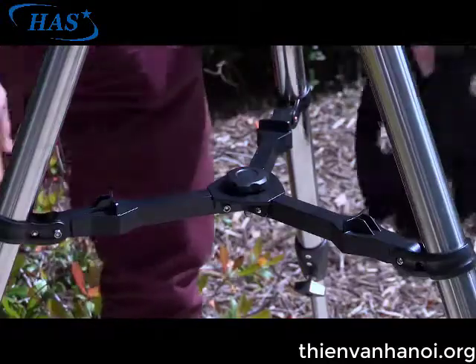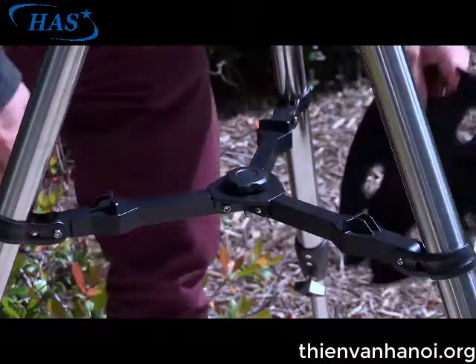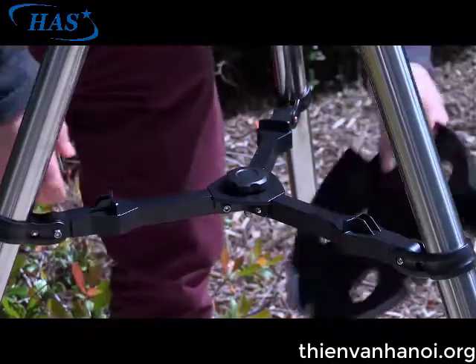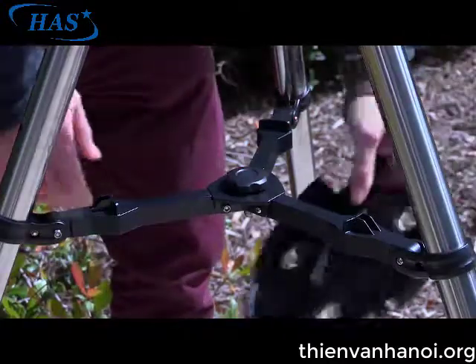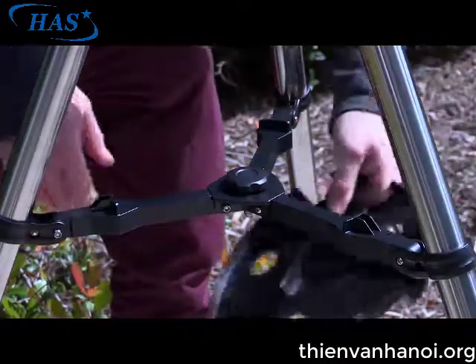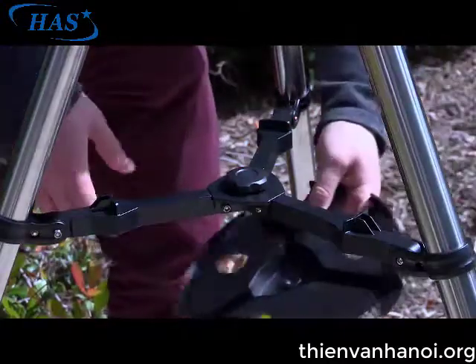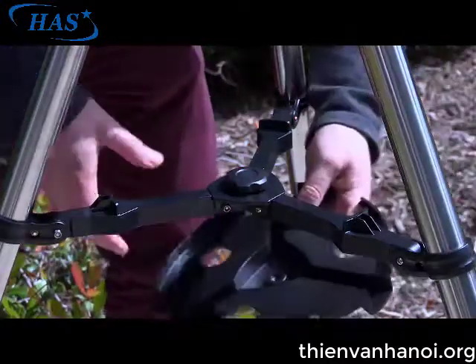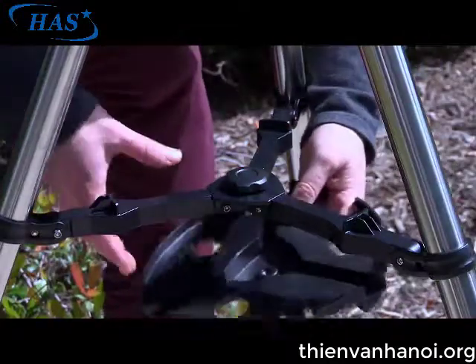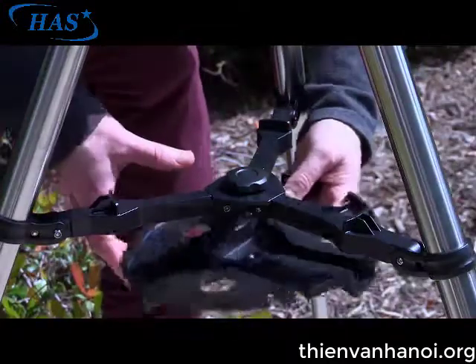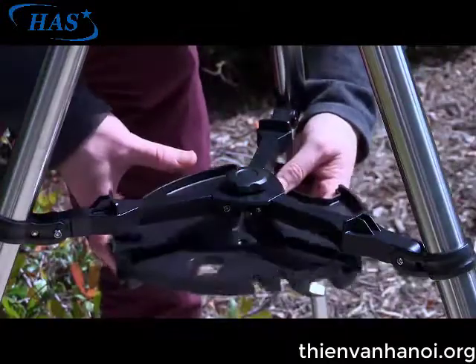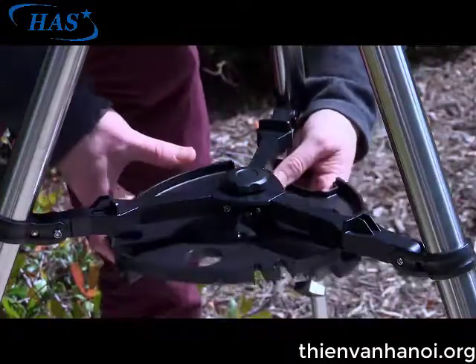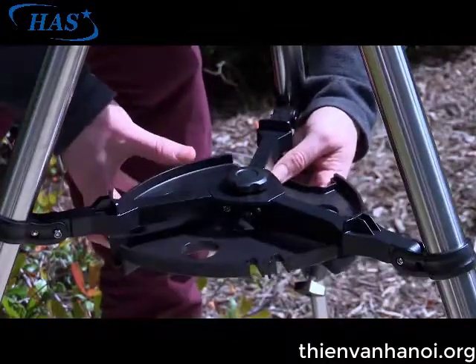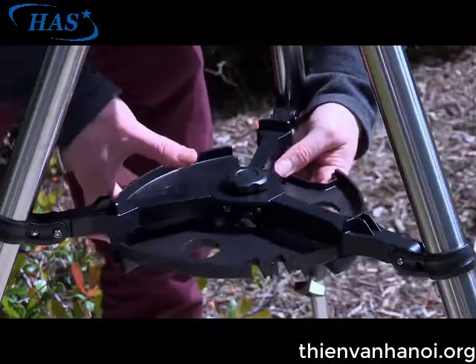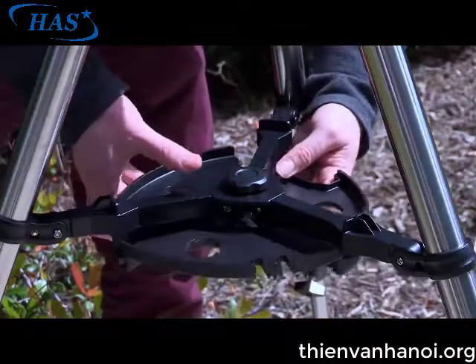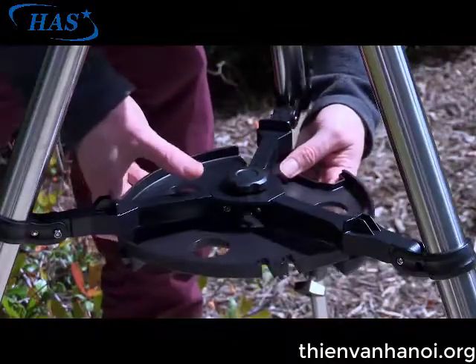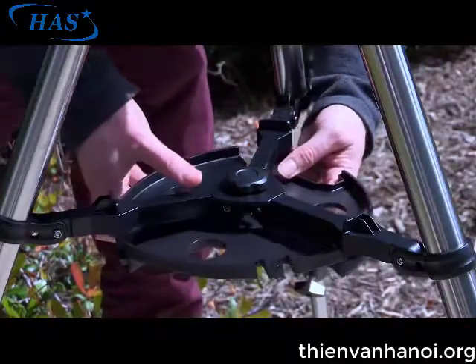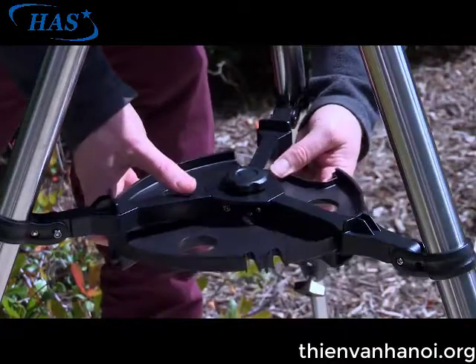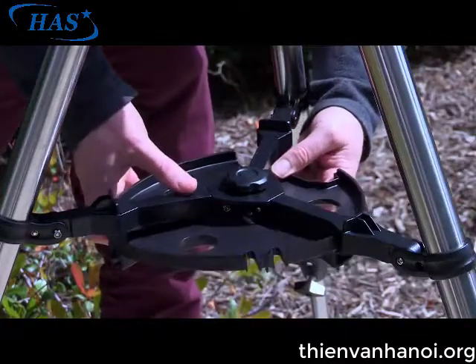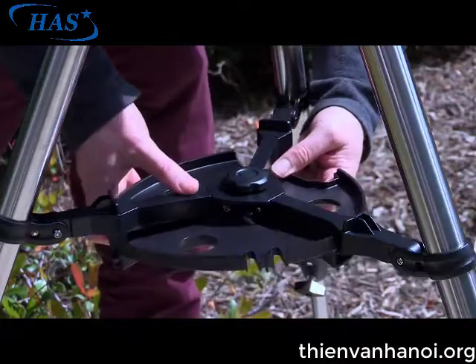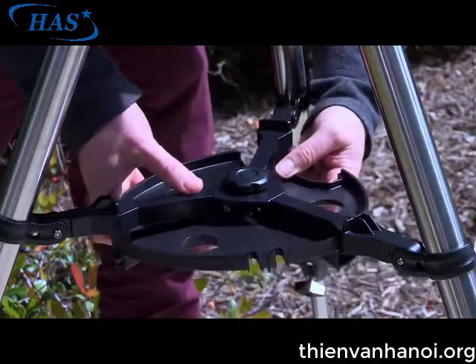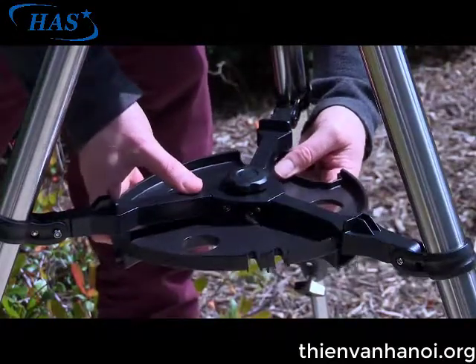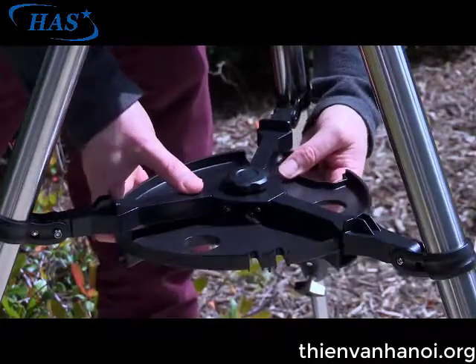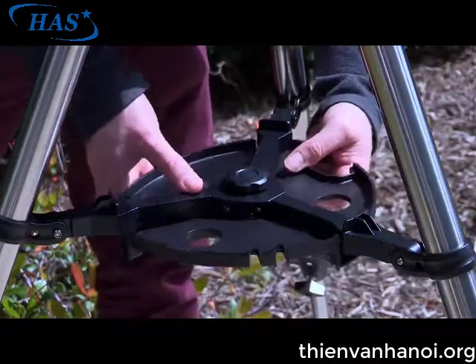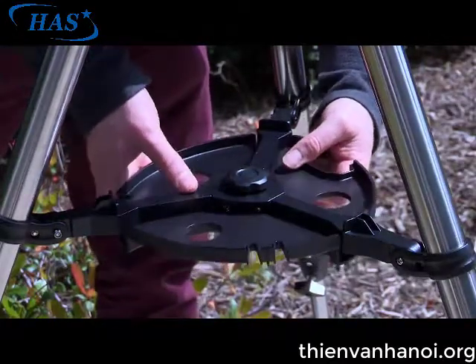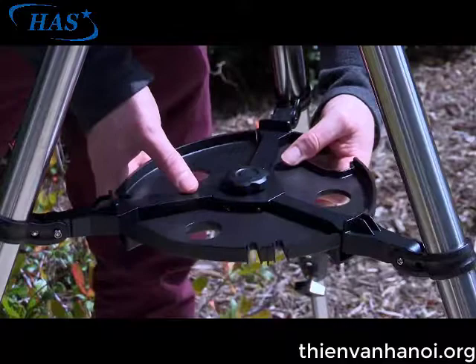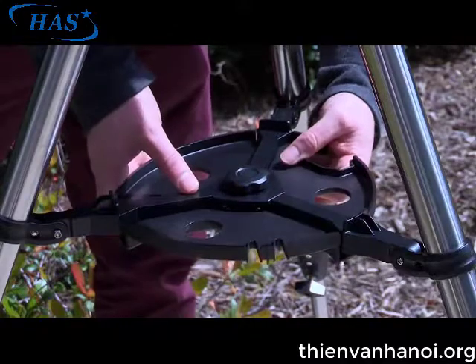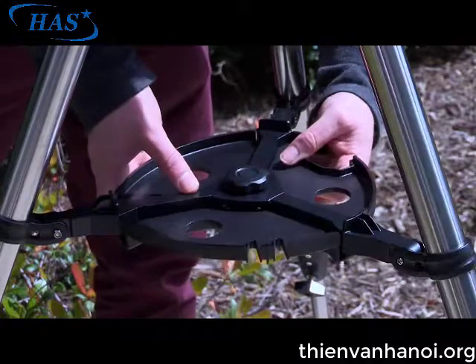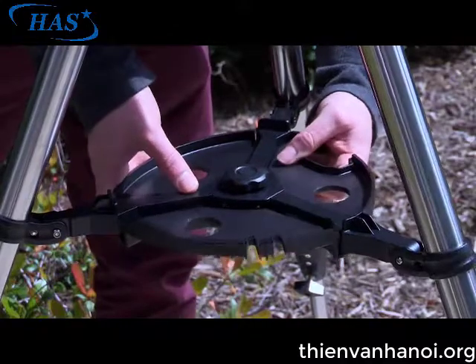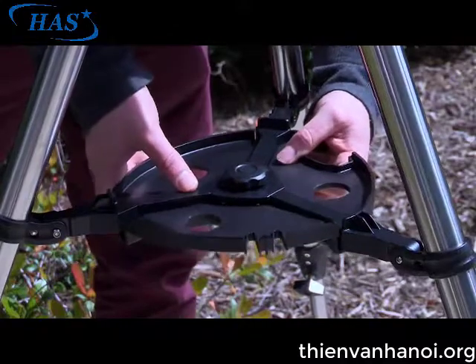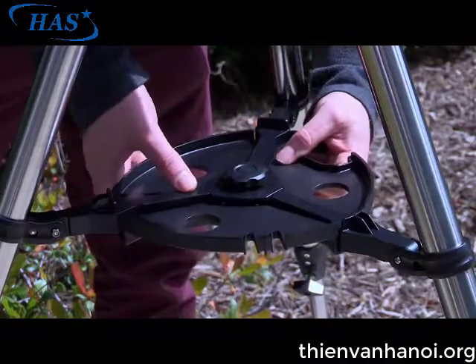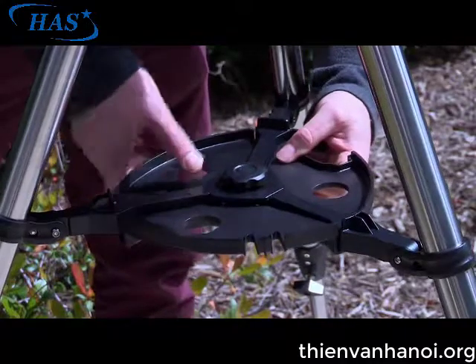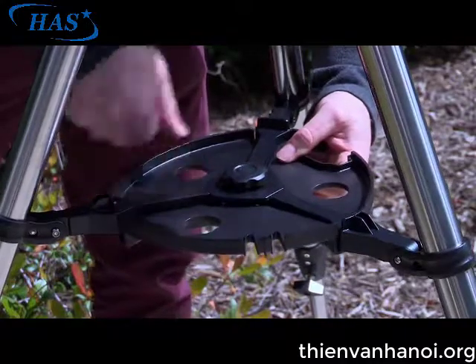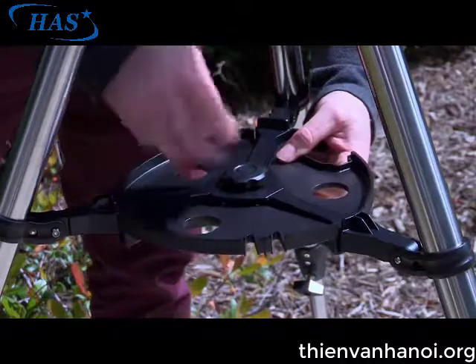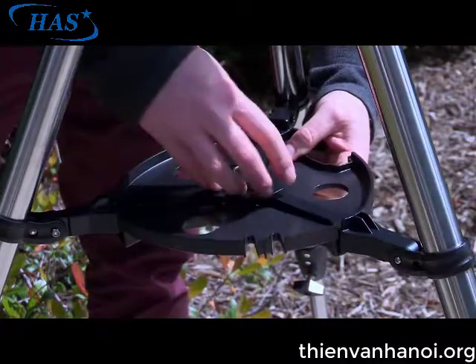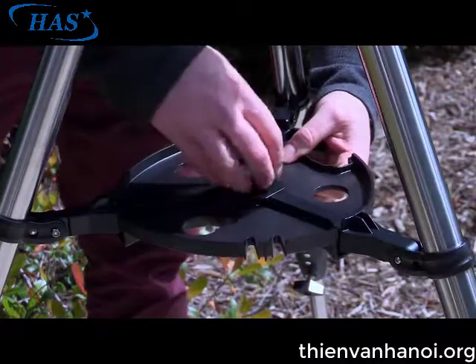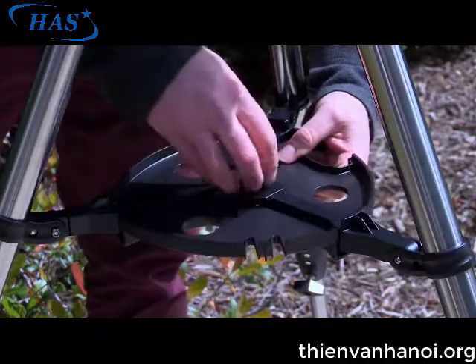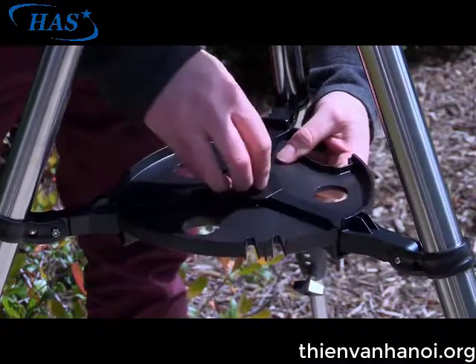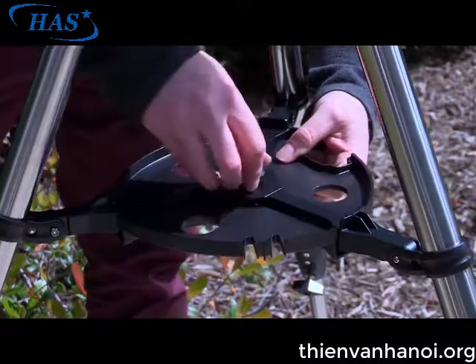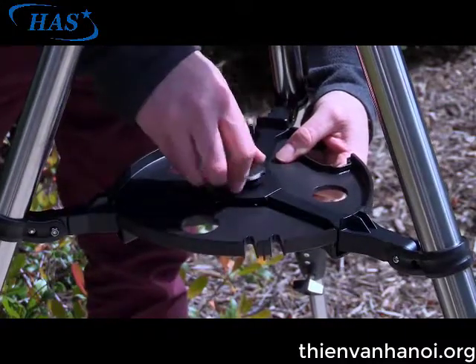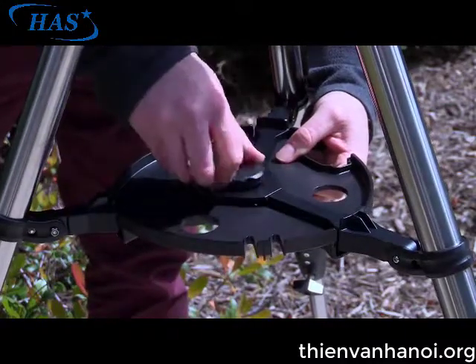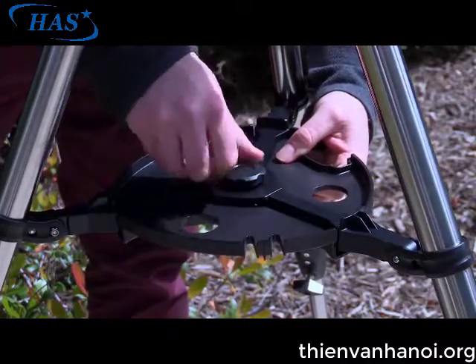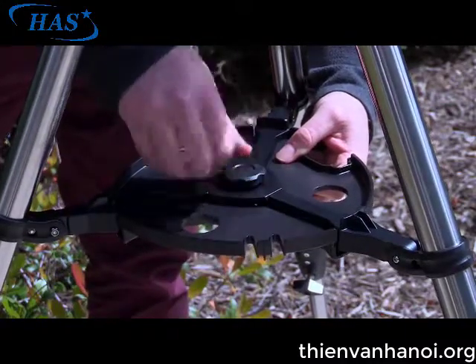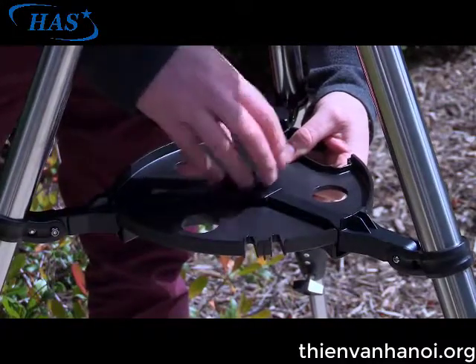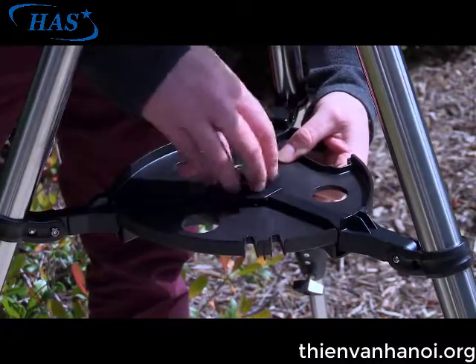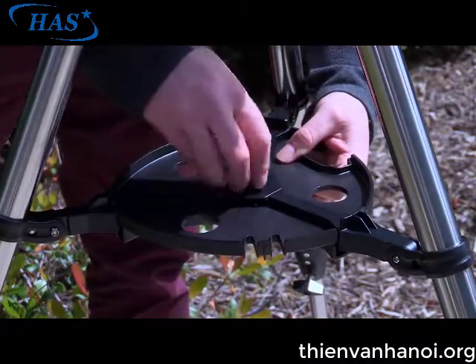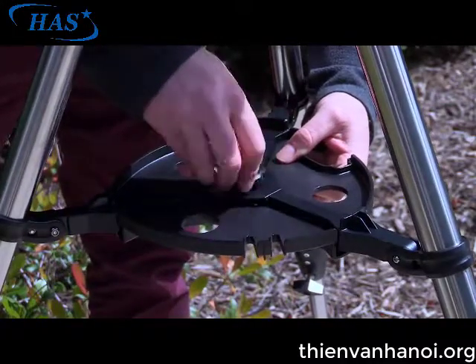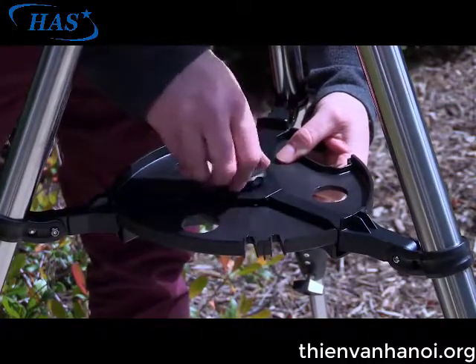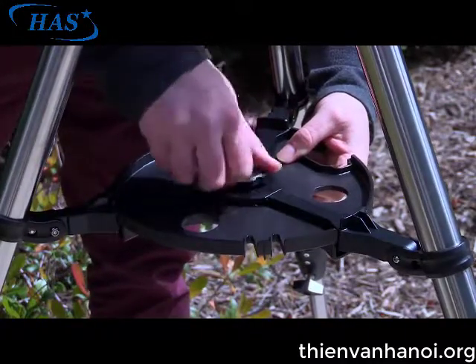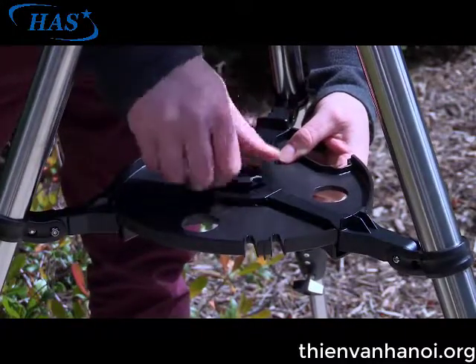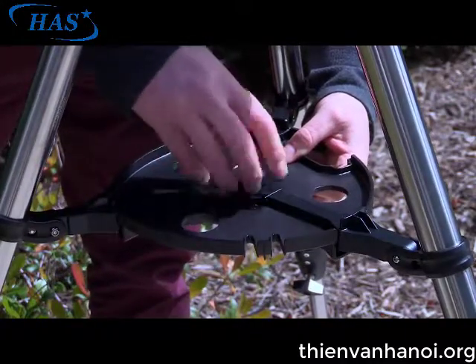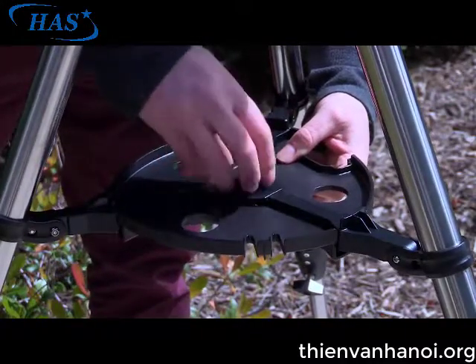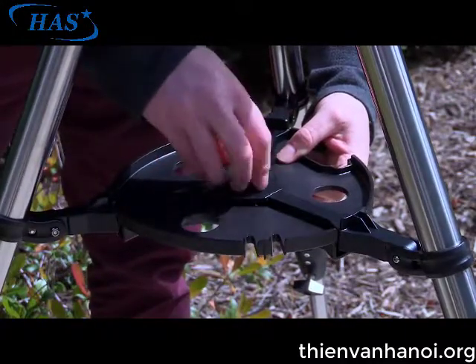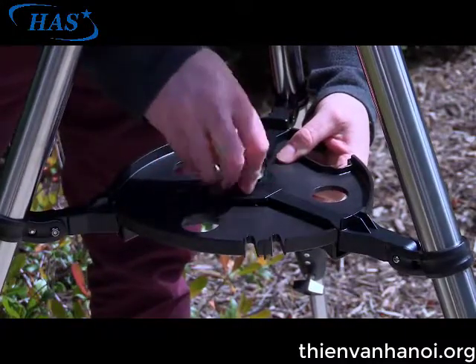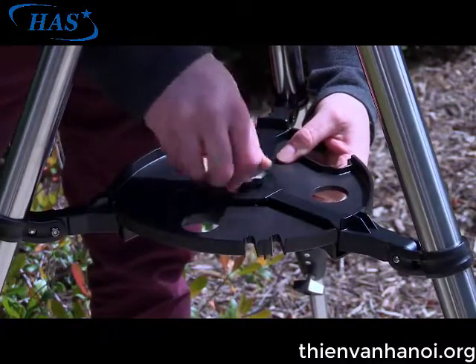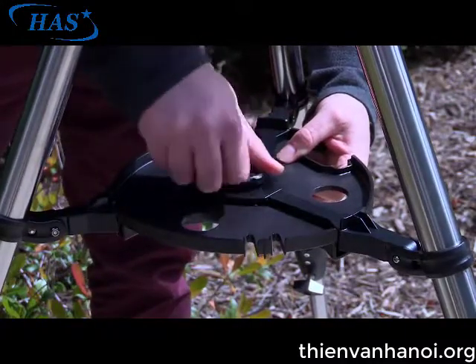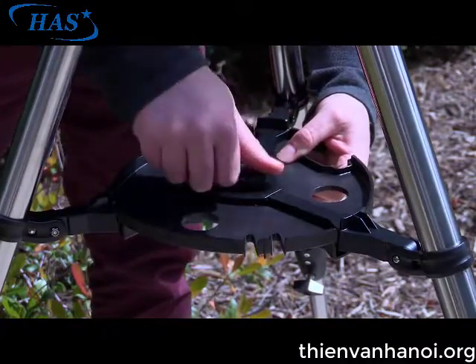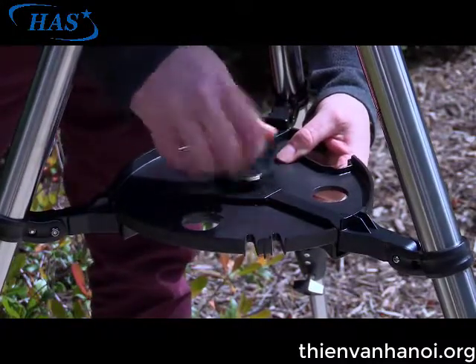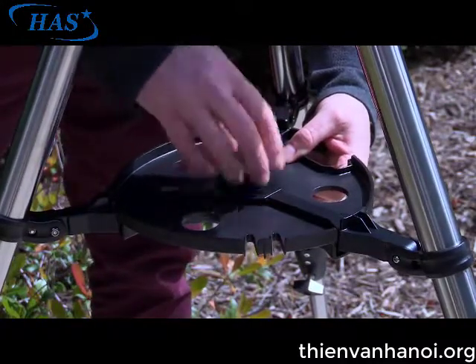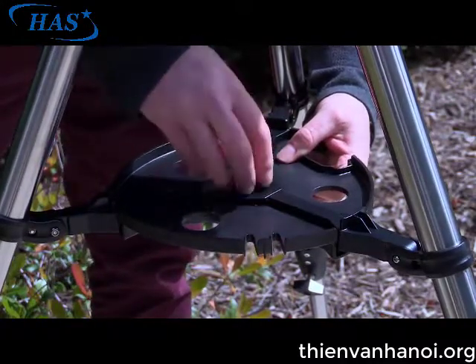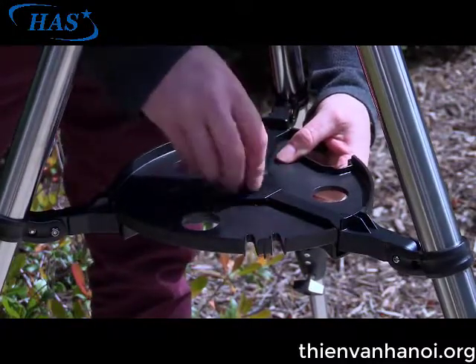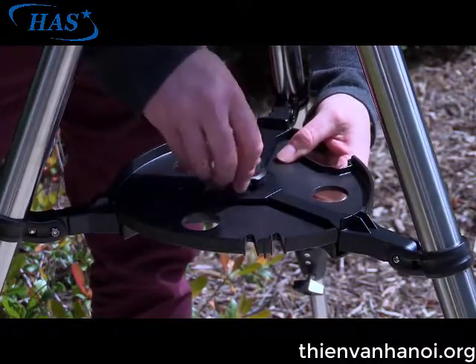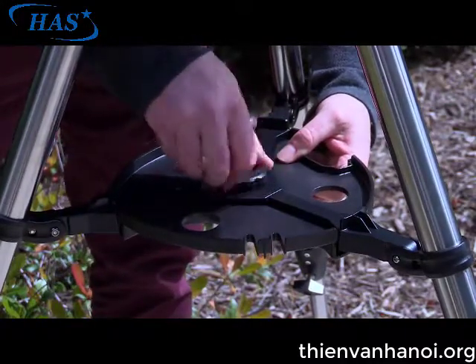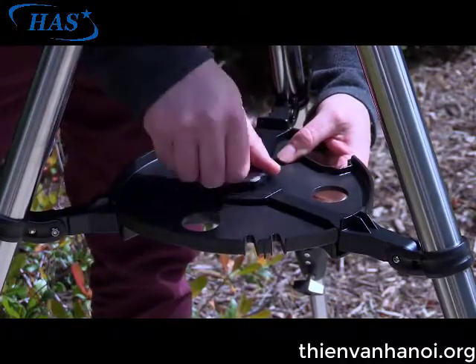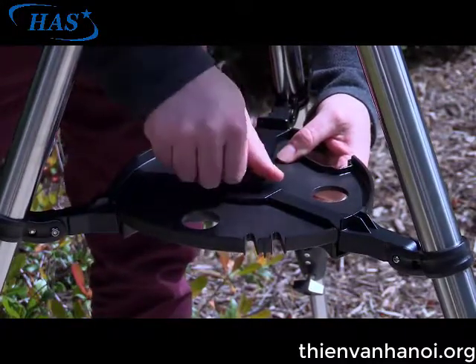To attach the accessory tray, place the tray between the leg brace supports. Align the three channels built into the tray and secure the tray in place.